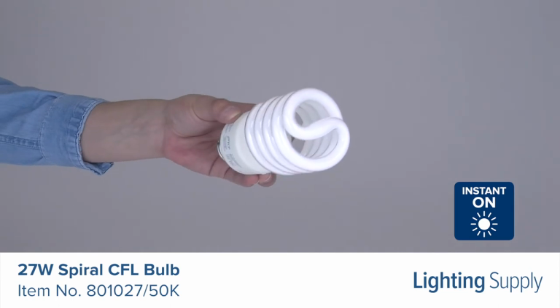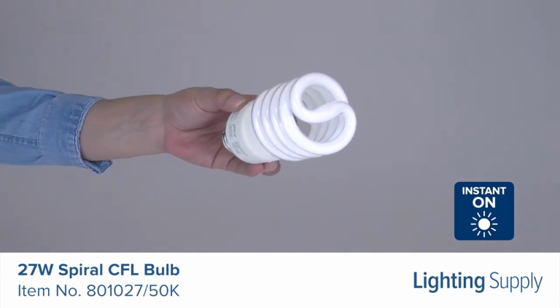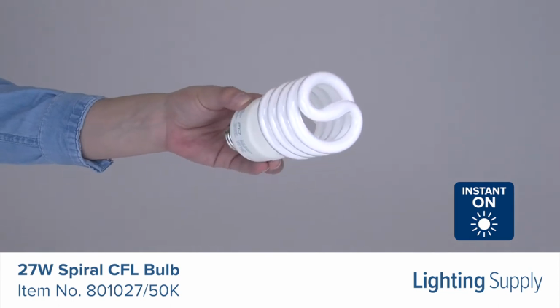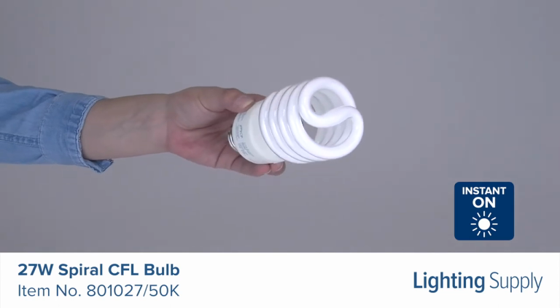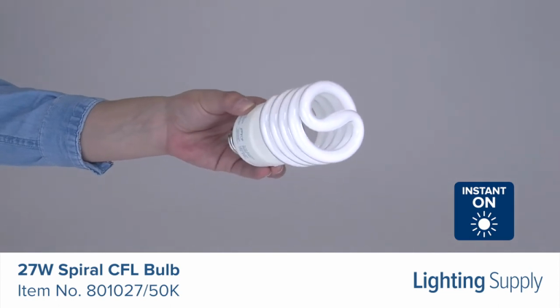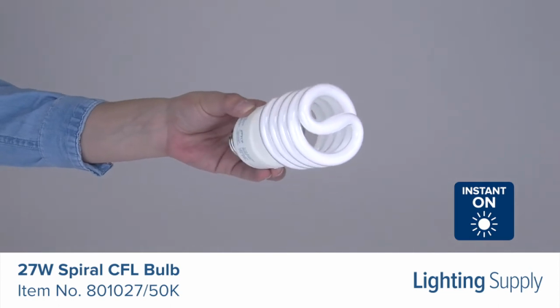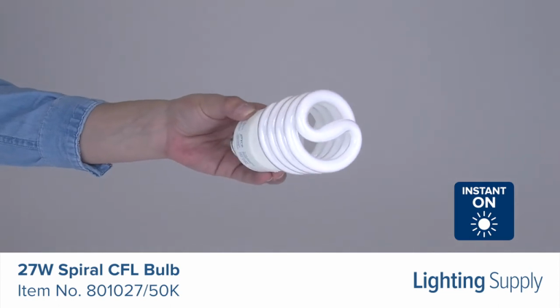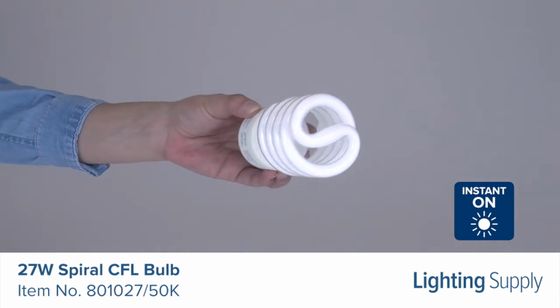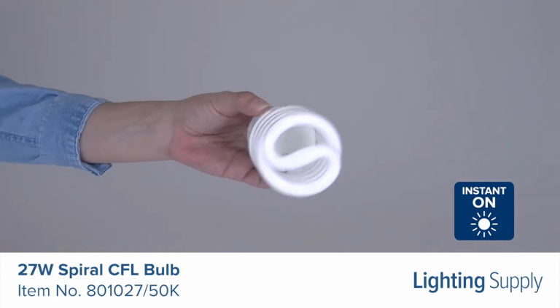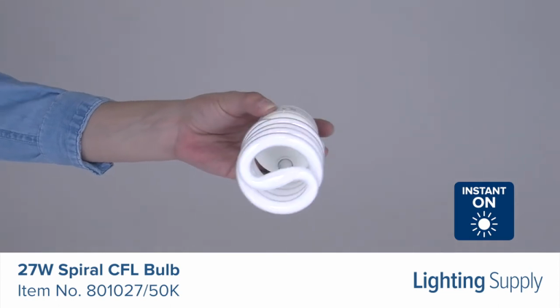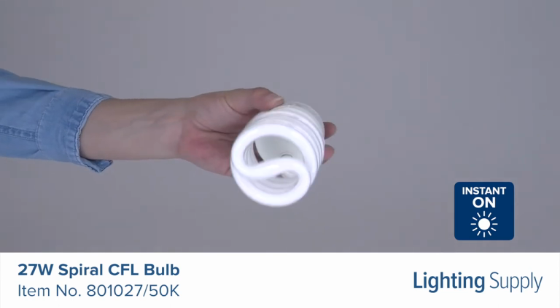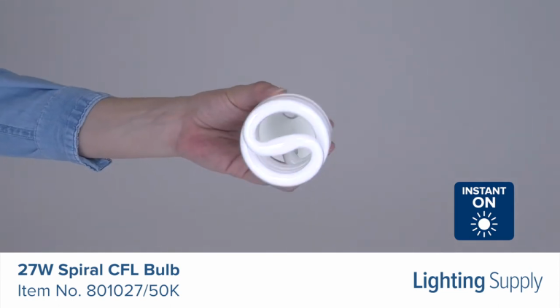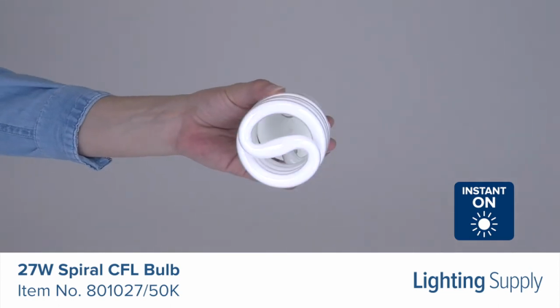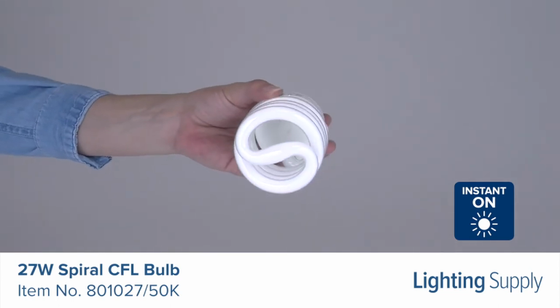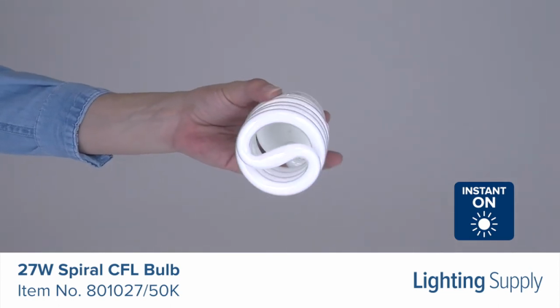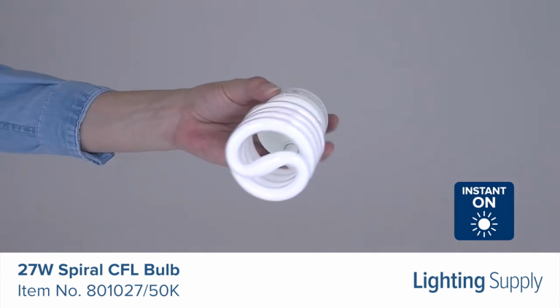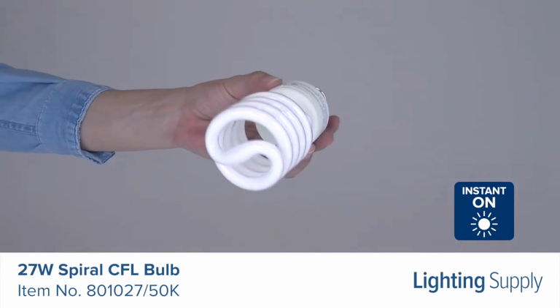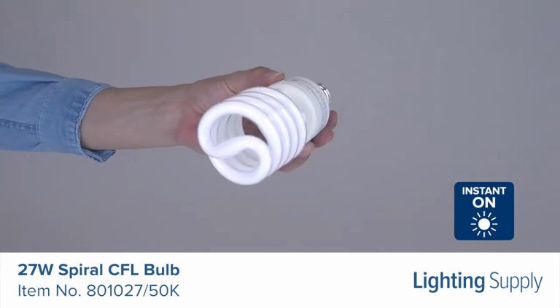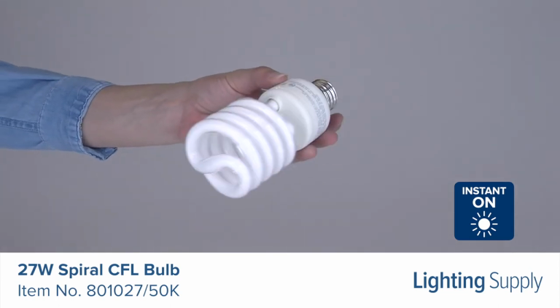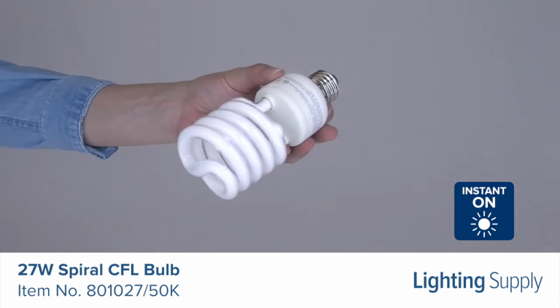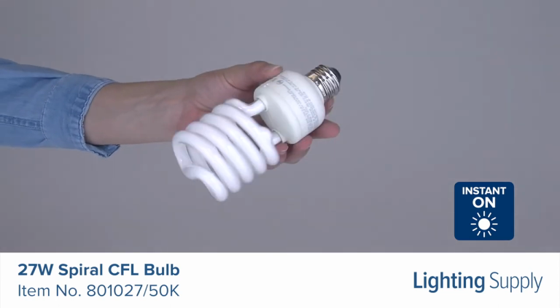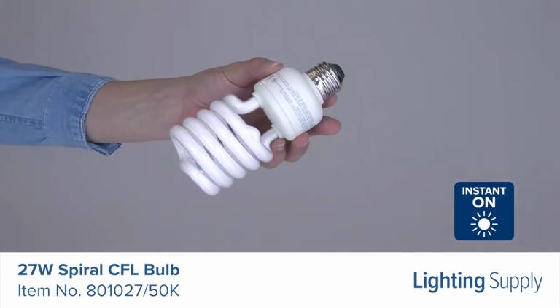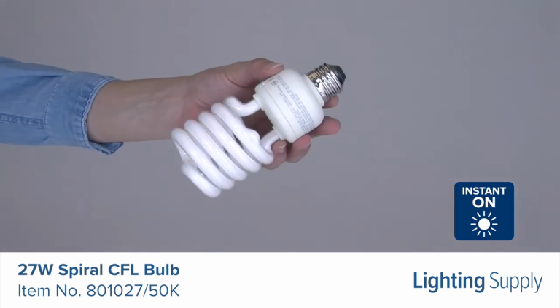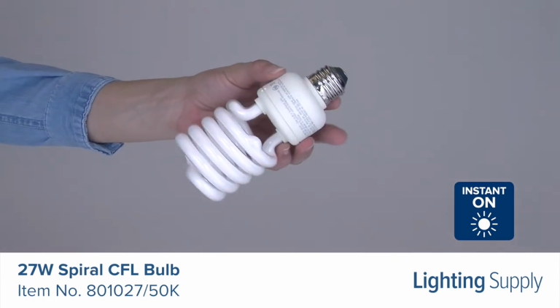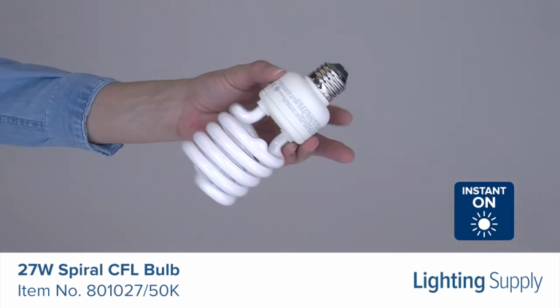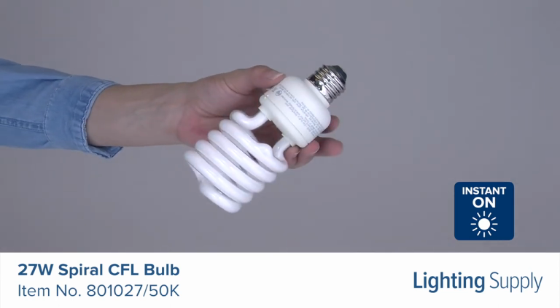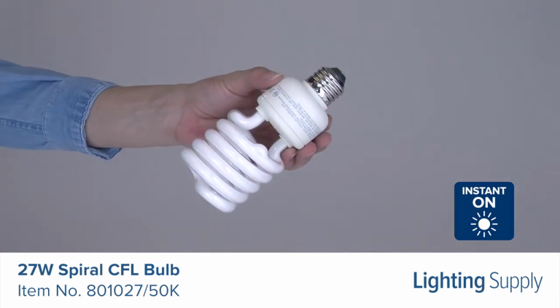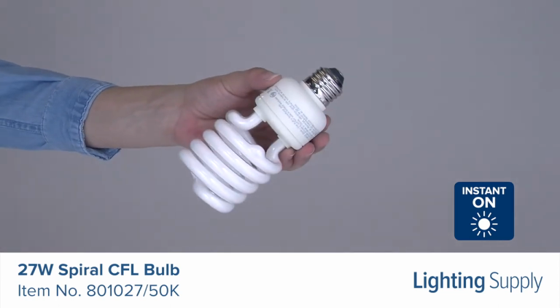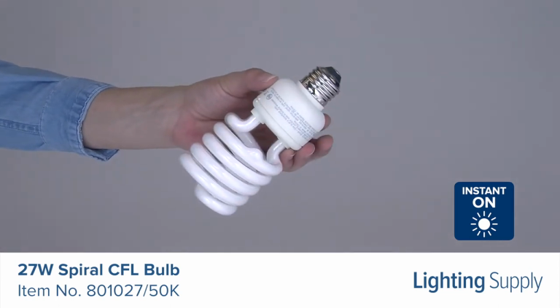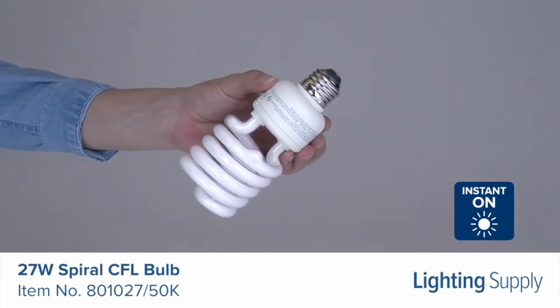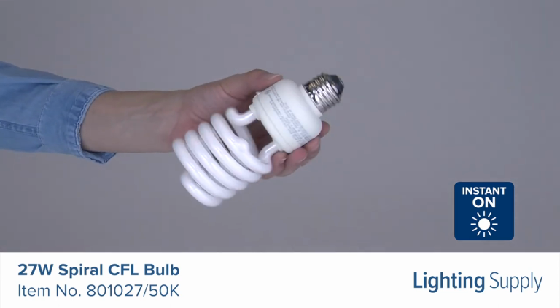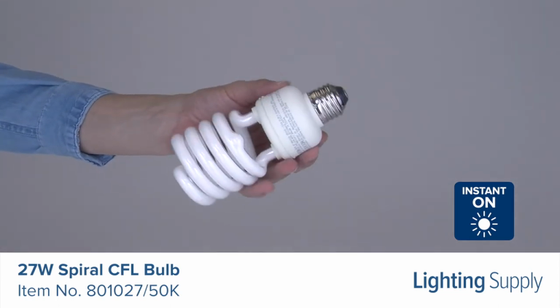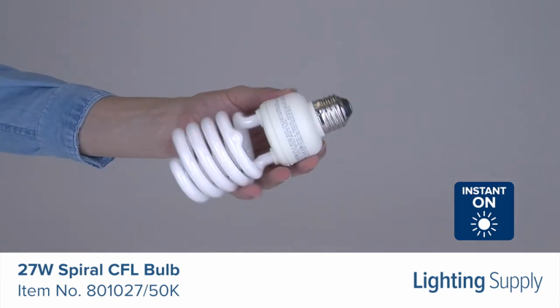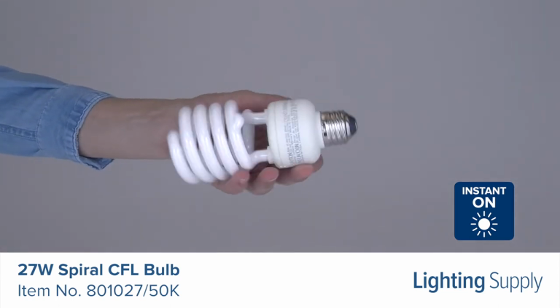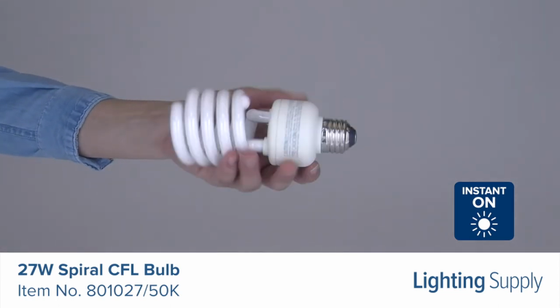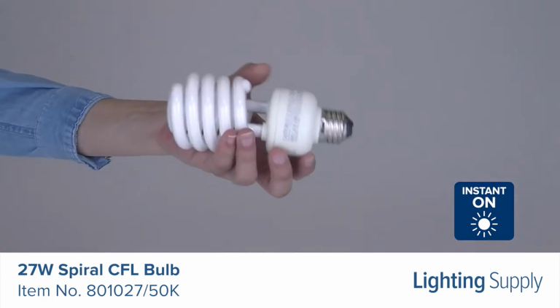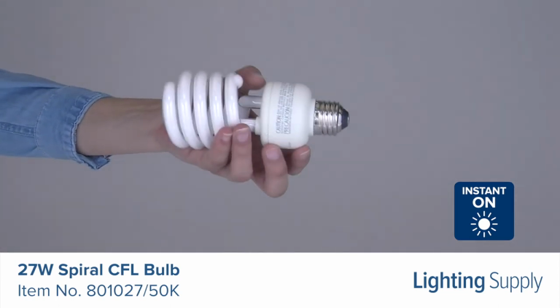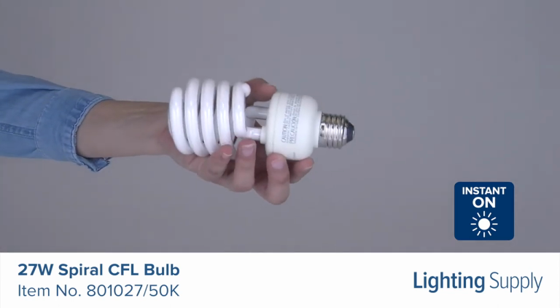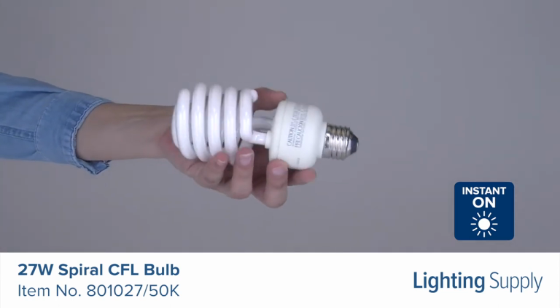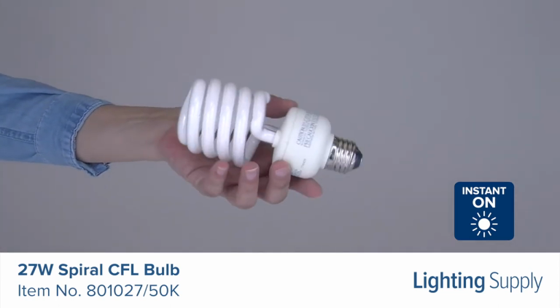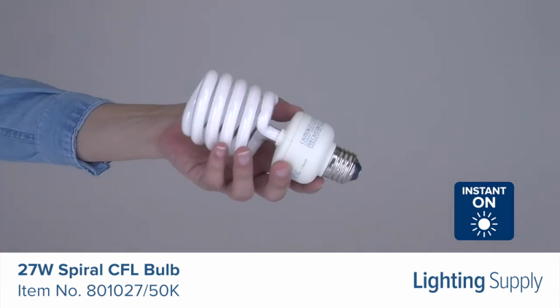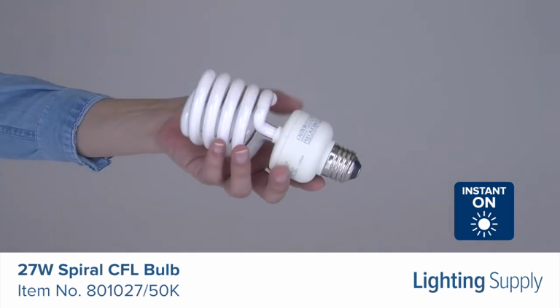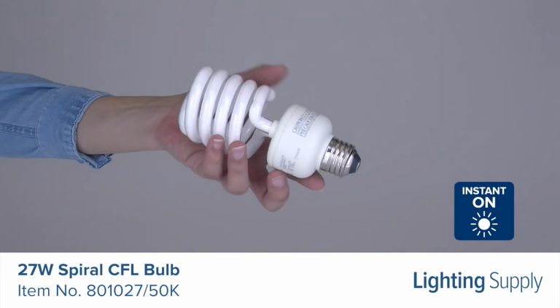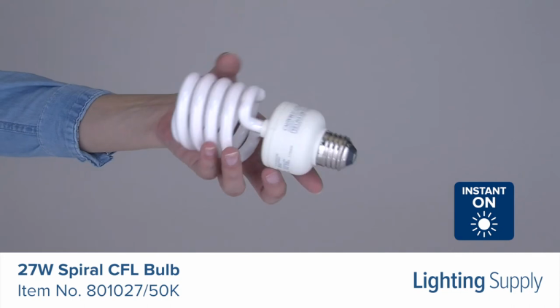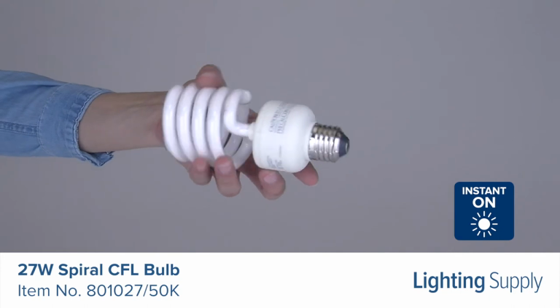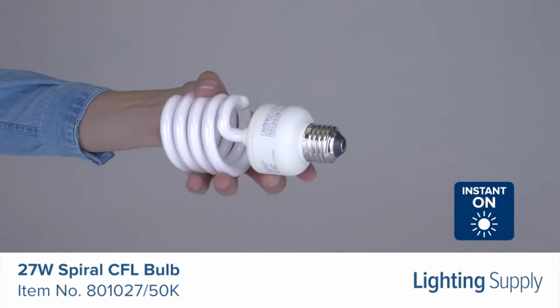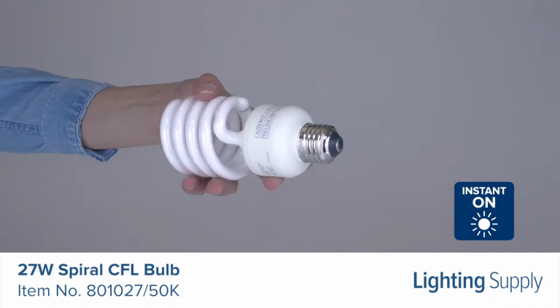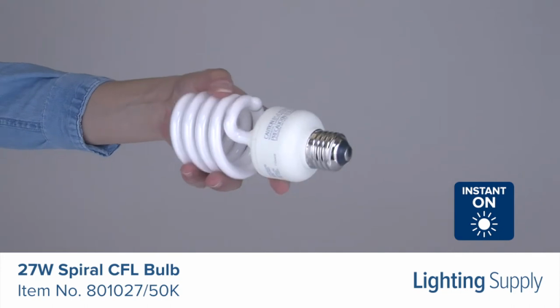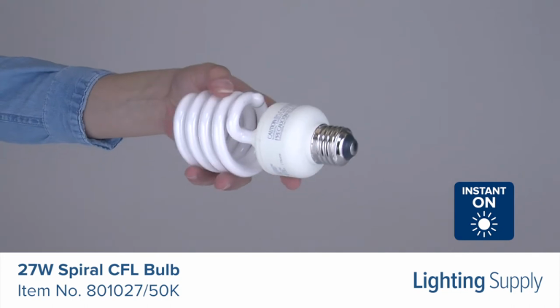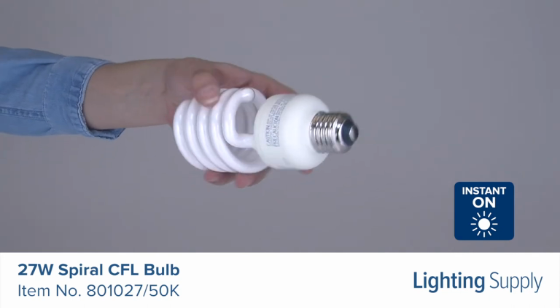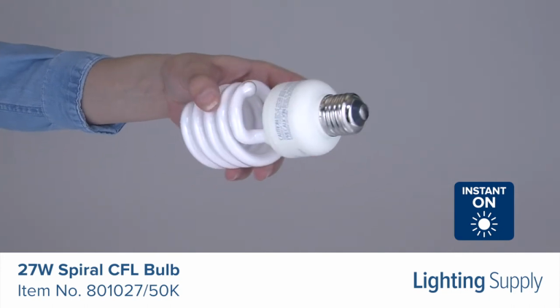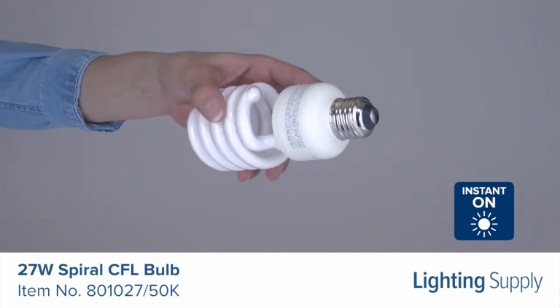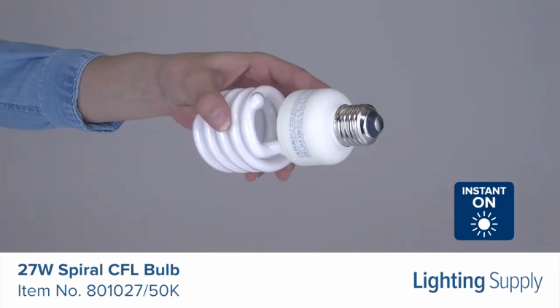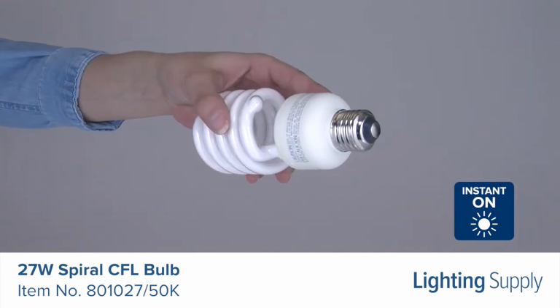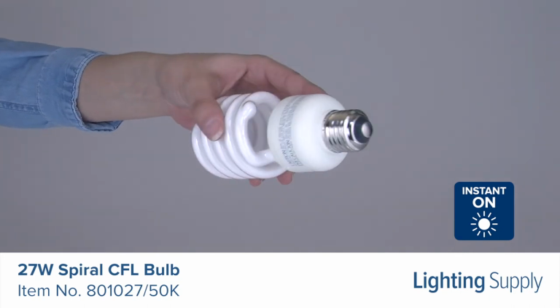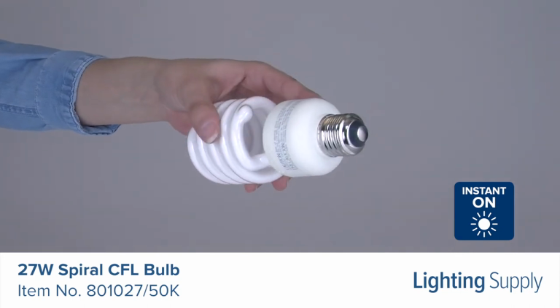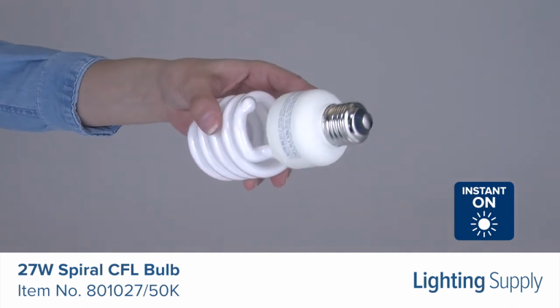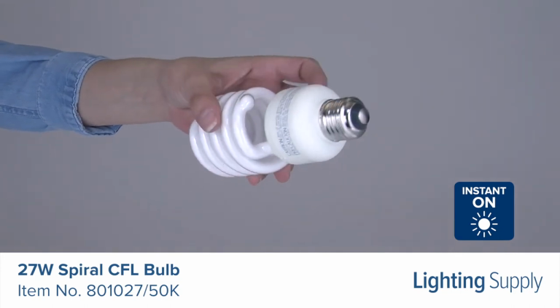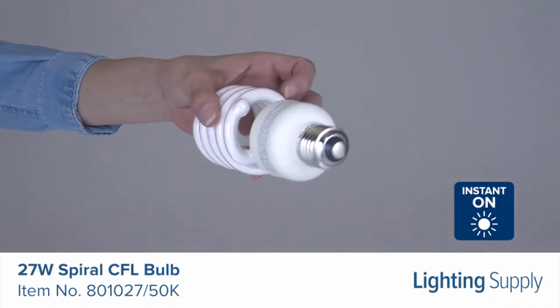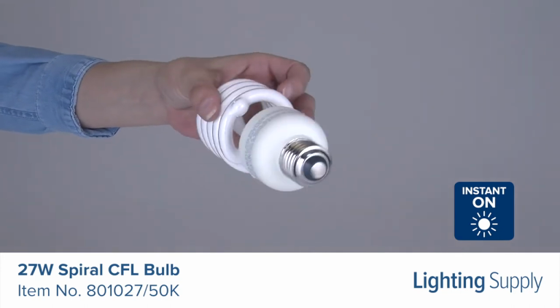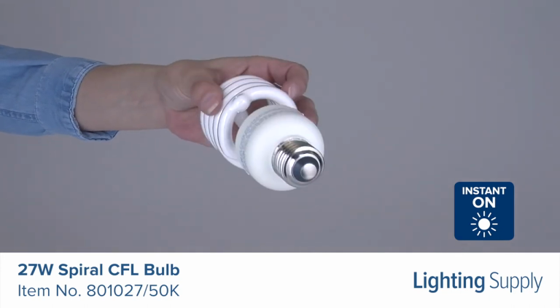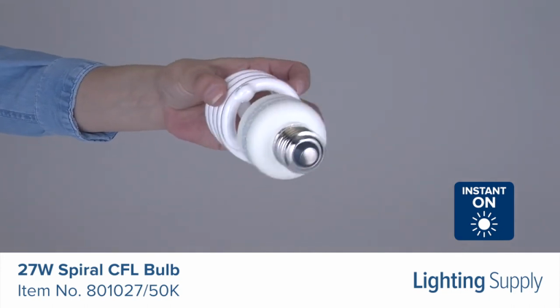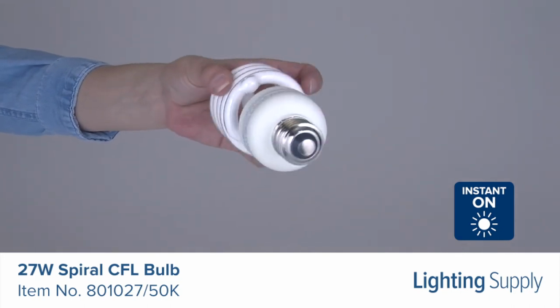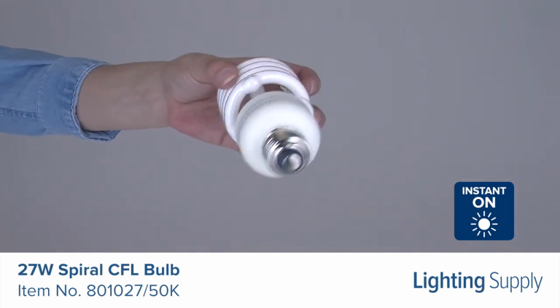This bulb should be used in open fixtures only. It is great for use in table lamps, ceiling fixtures, vanities, and track lighting.